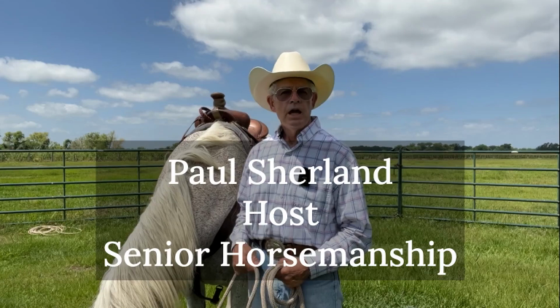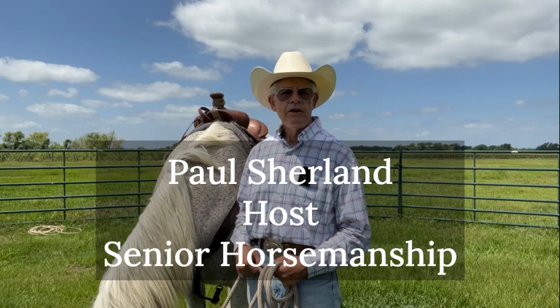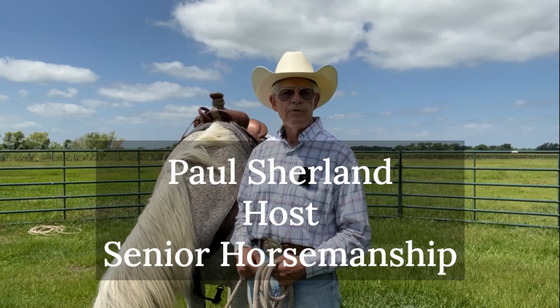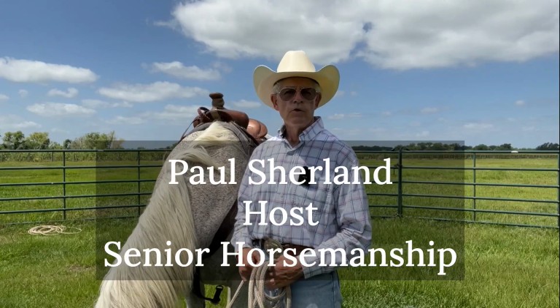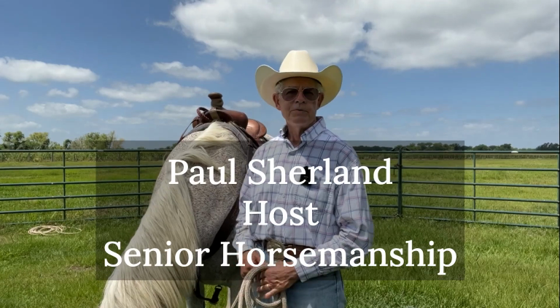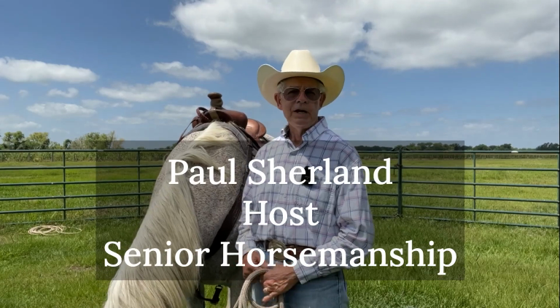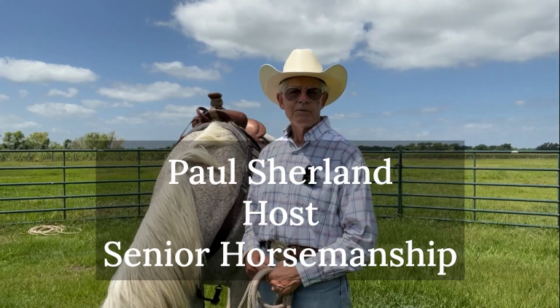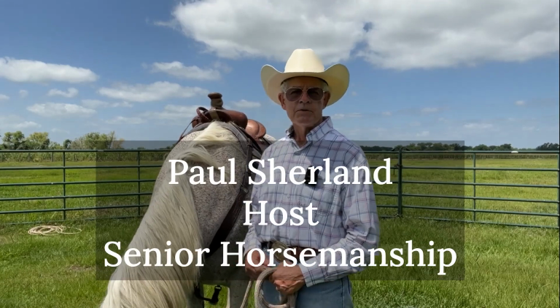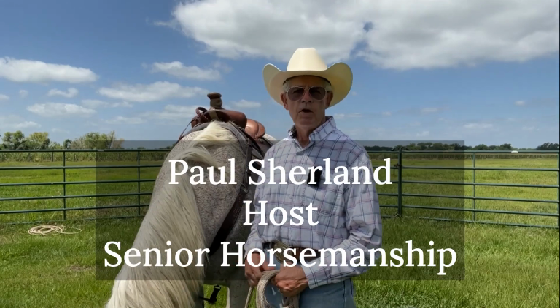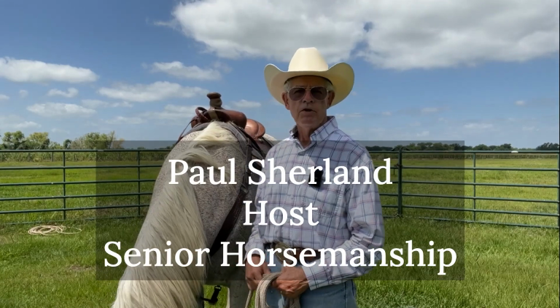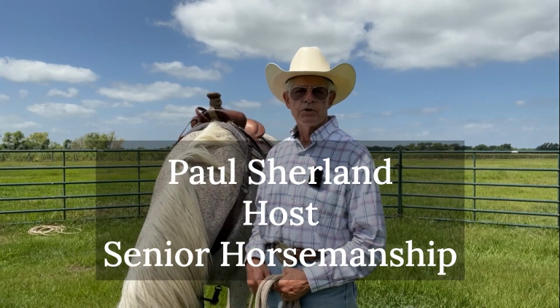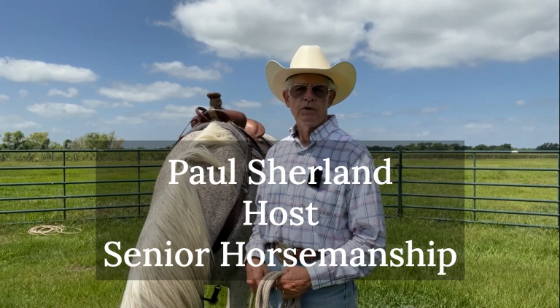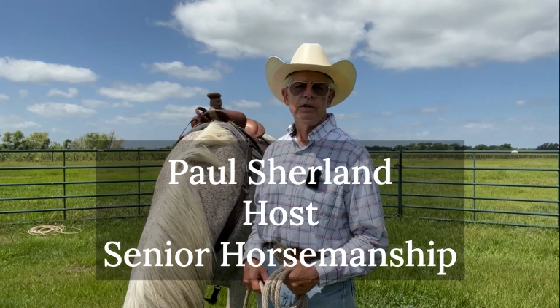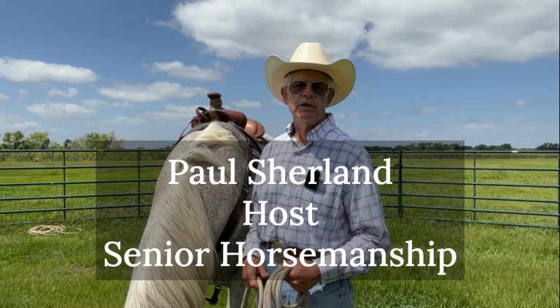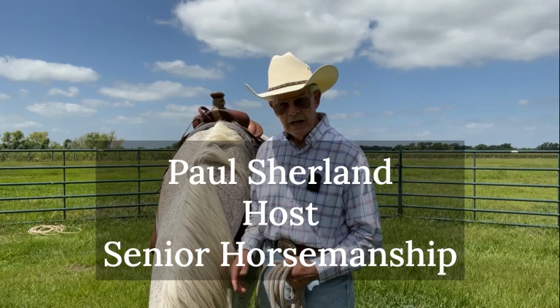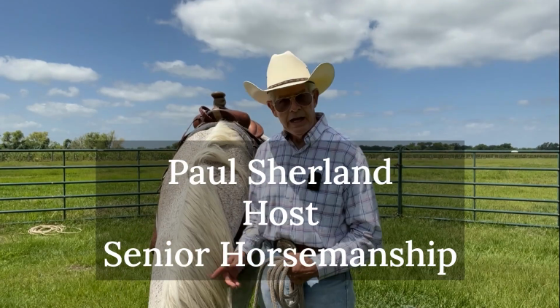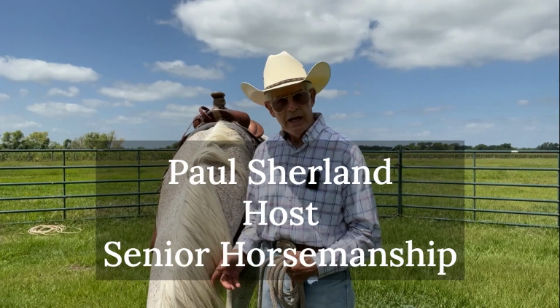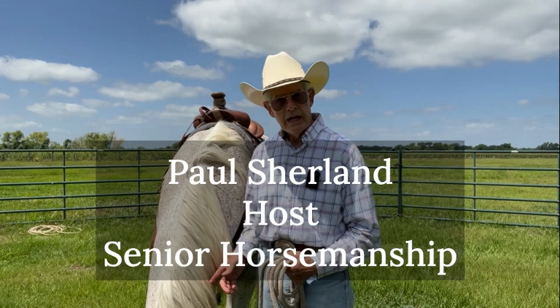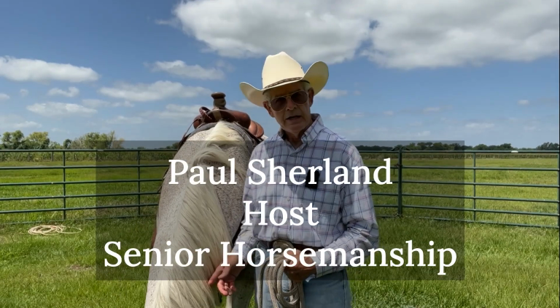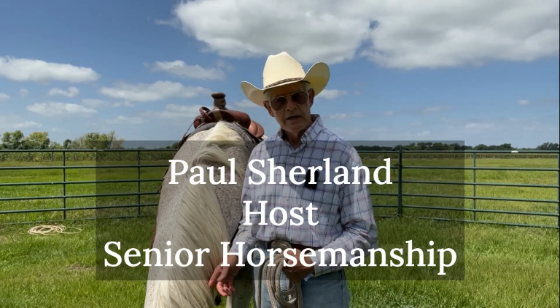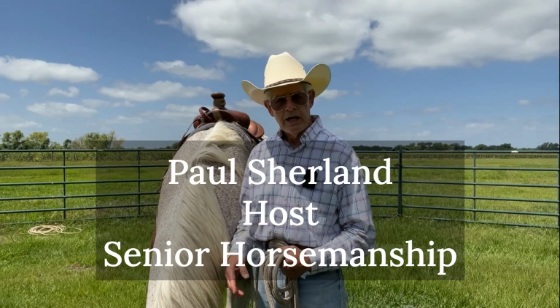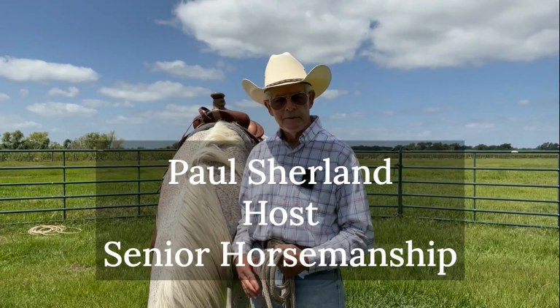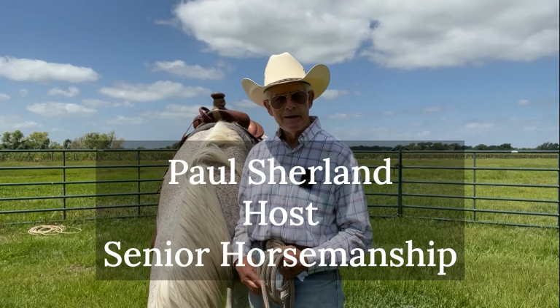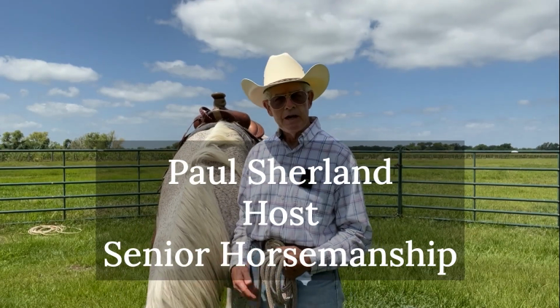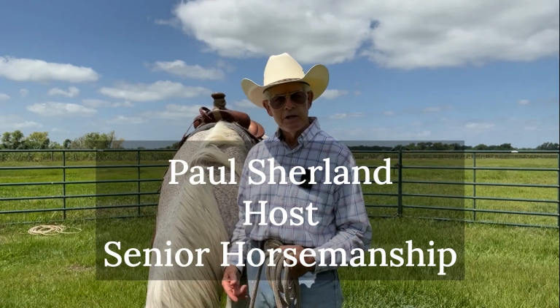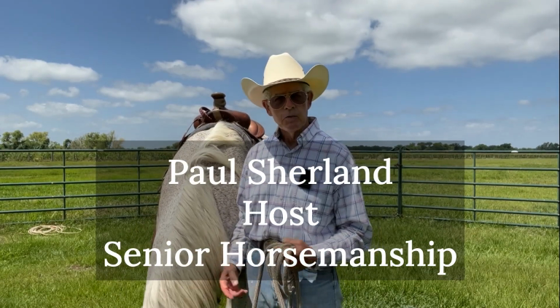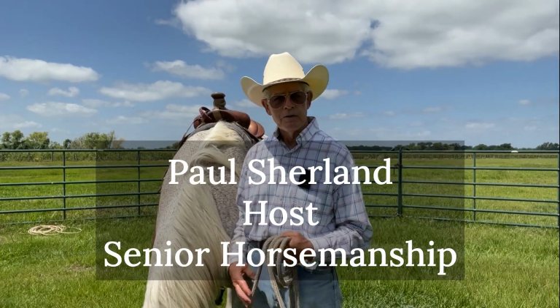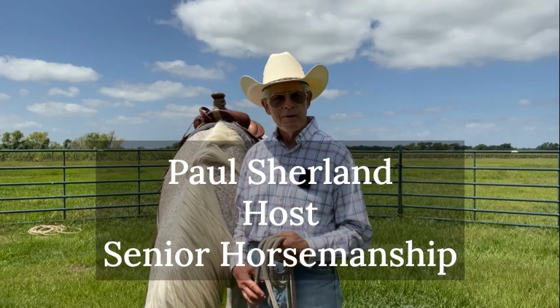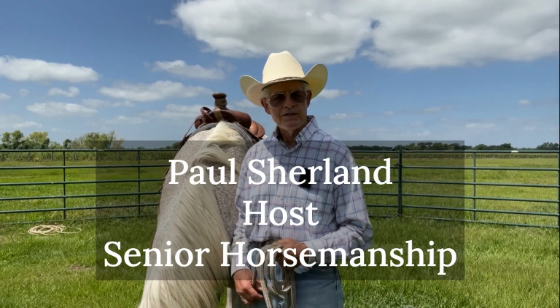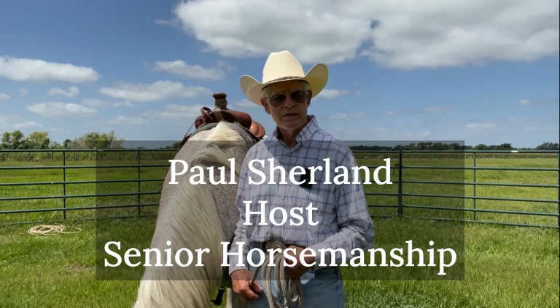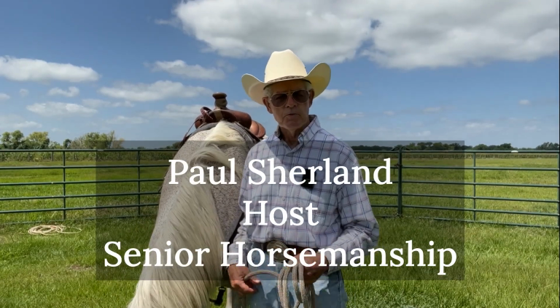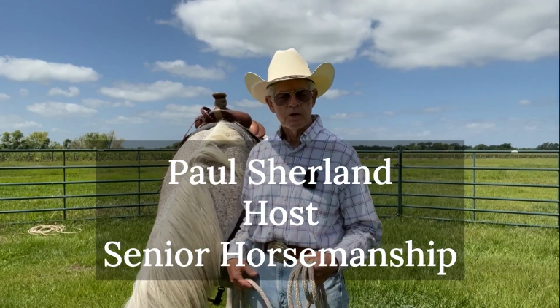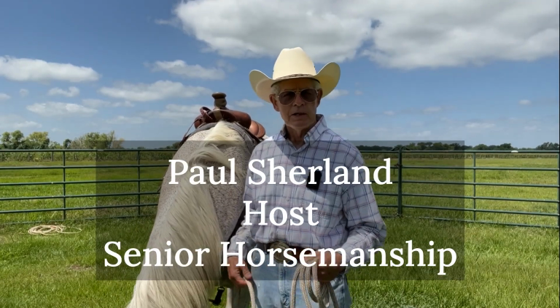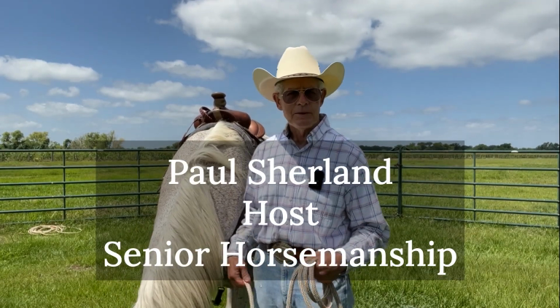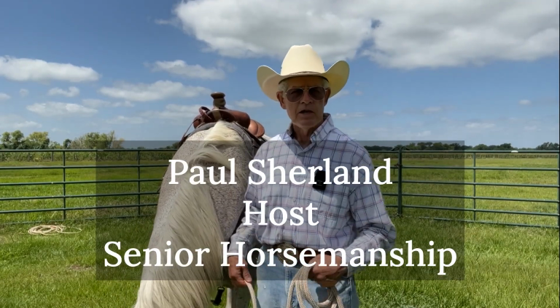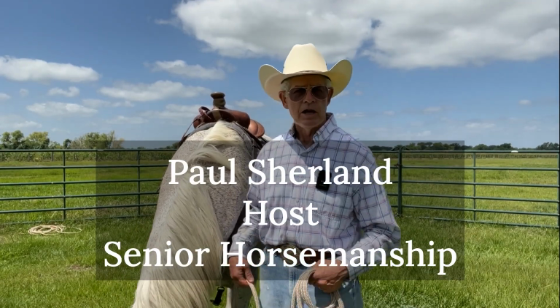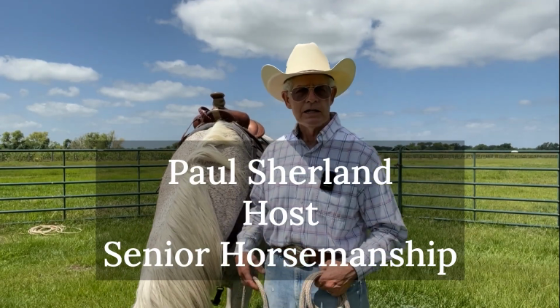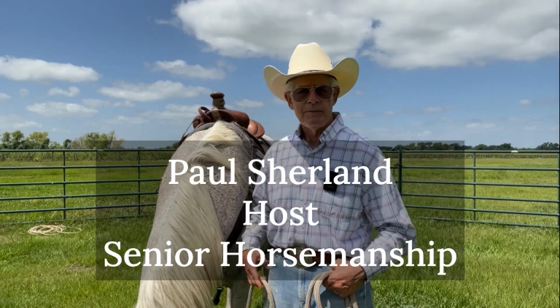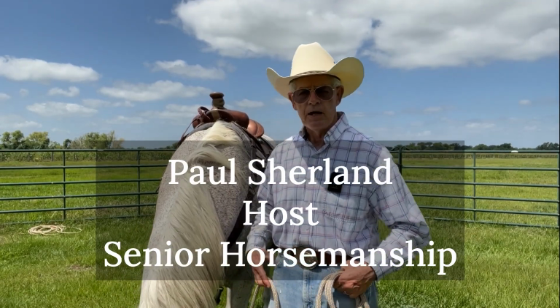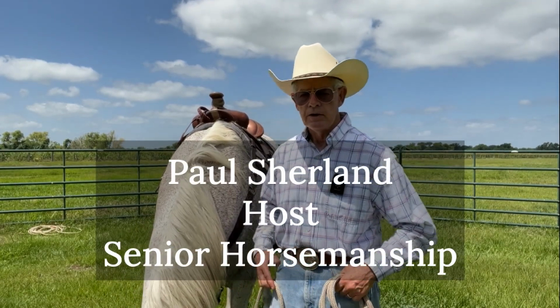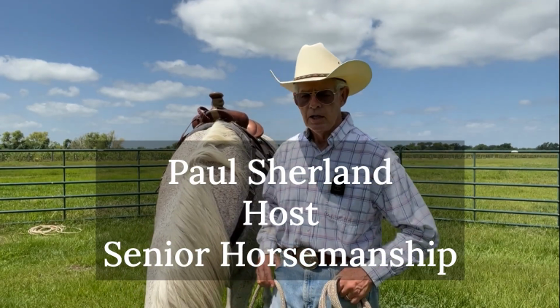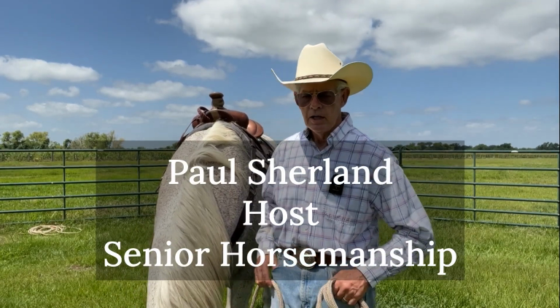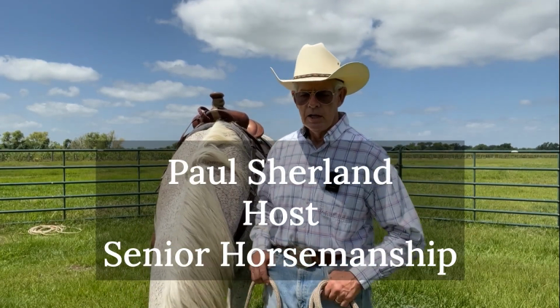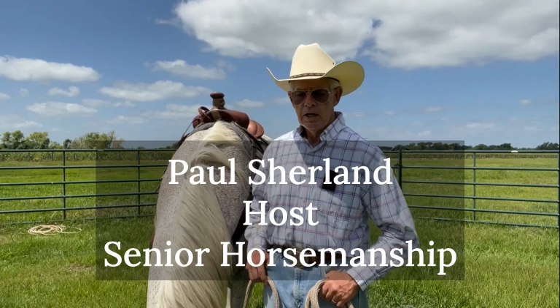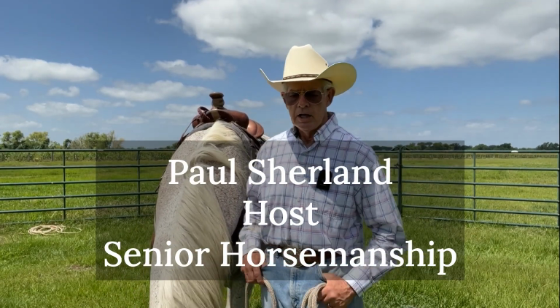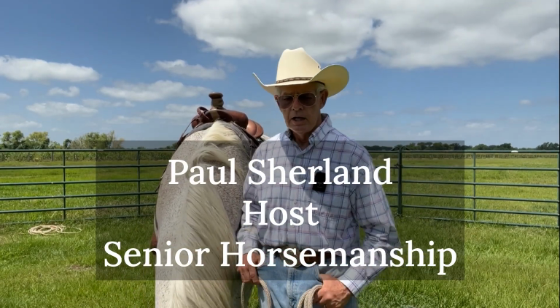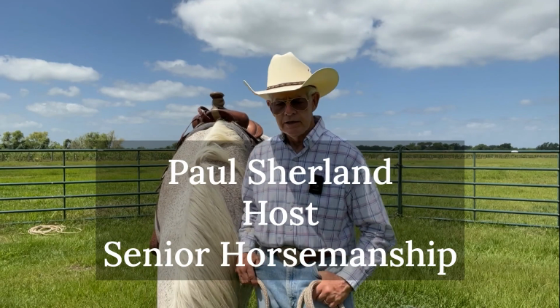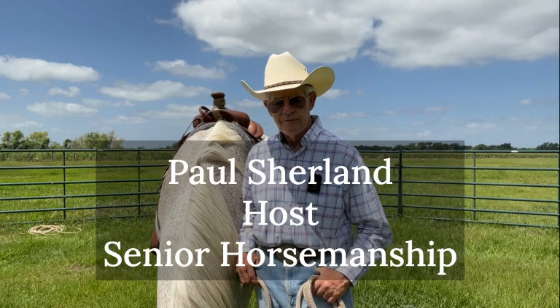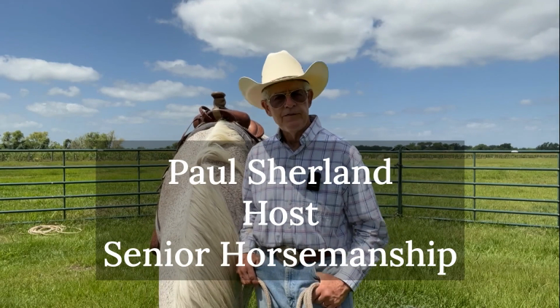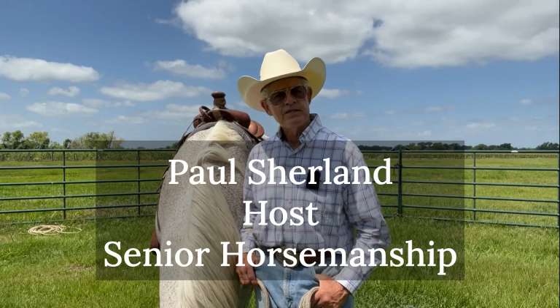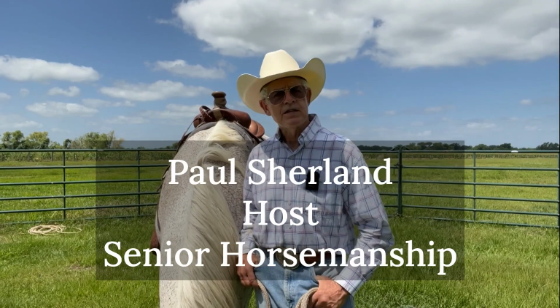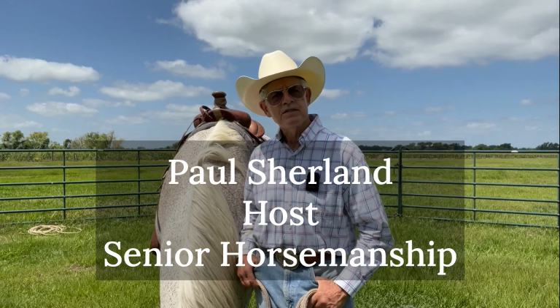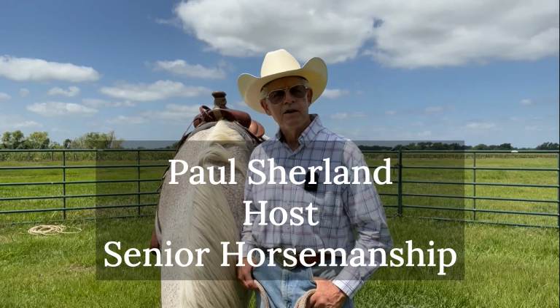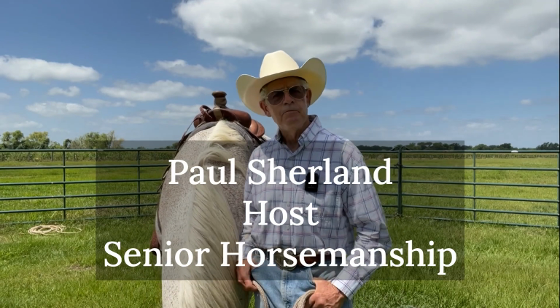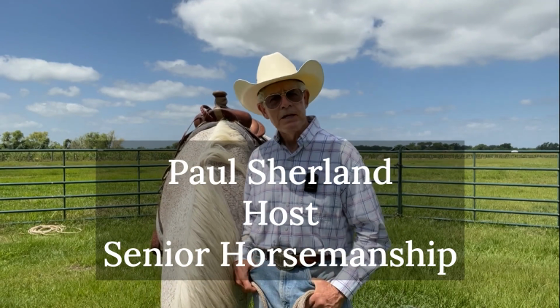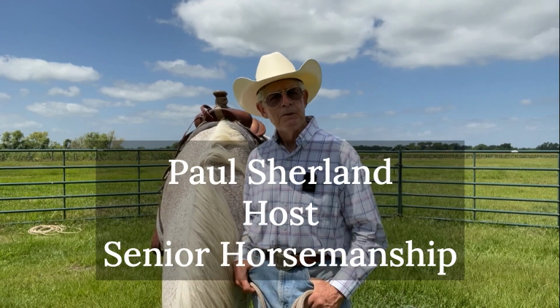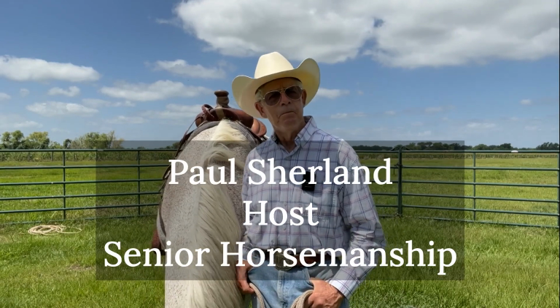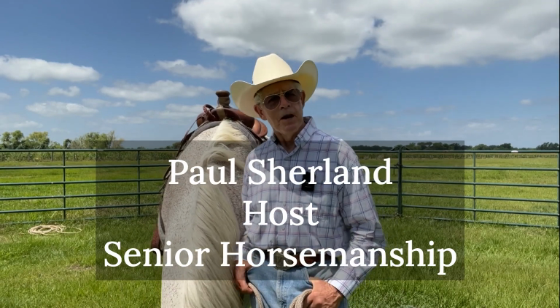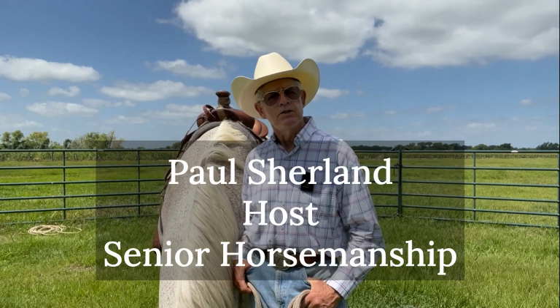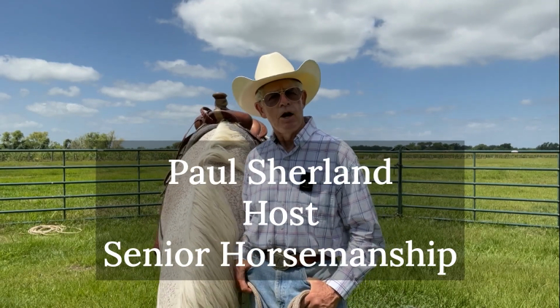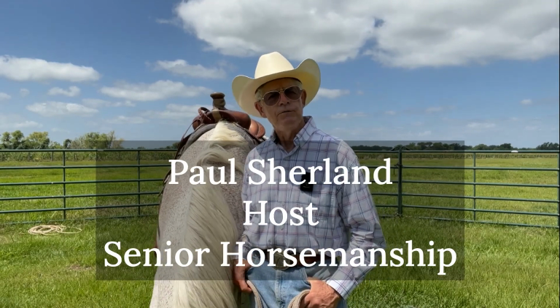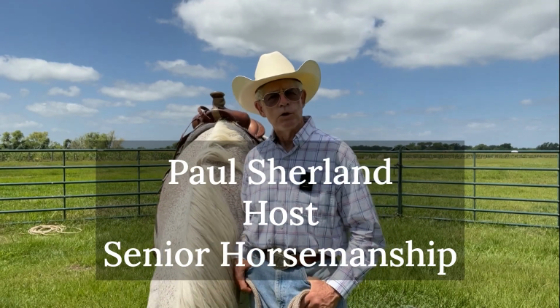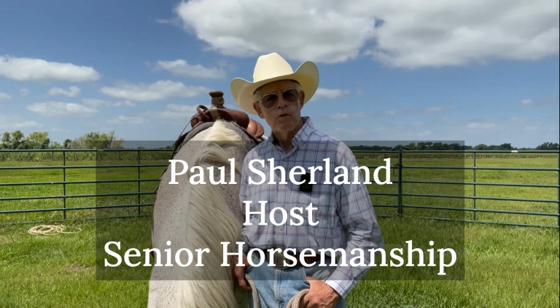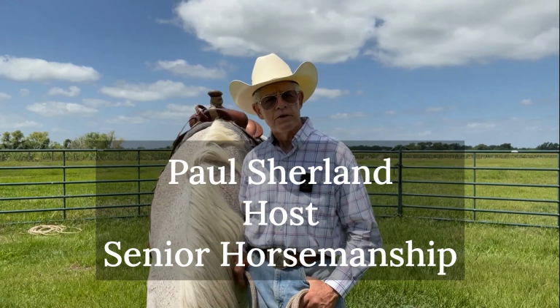Howdy, folks. My name is Paul Sherlin, and I'm out here with Mason. We're going to be talking about the physics of being bucked off your horse.